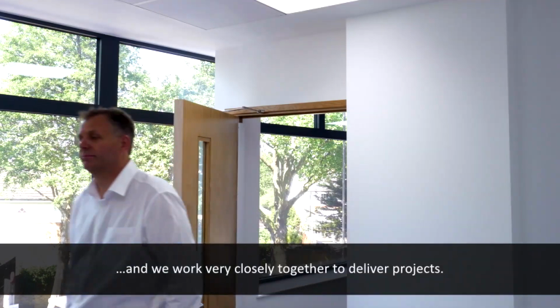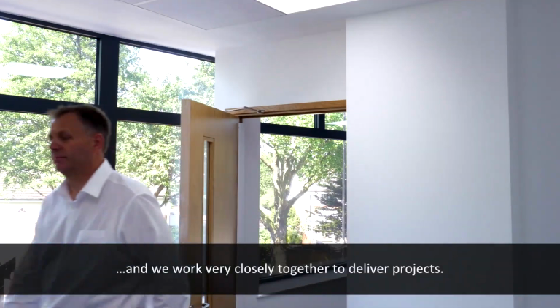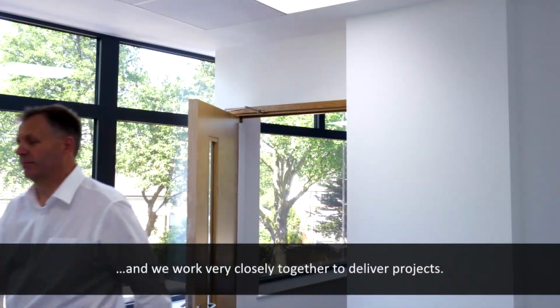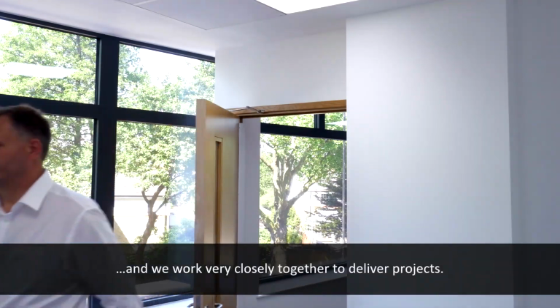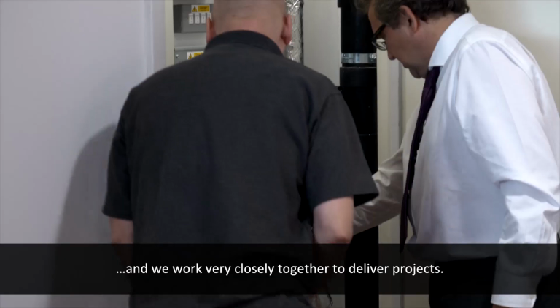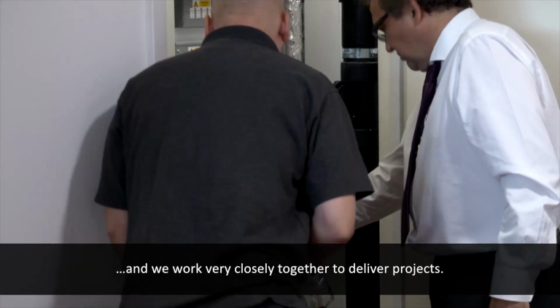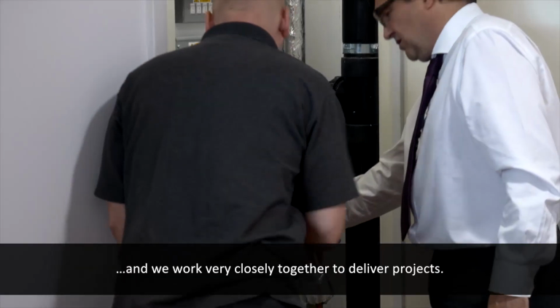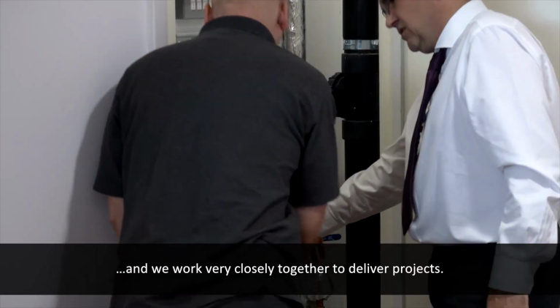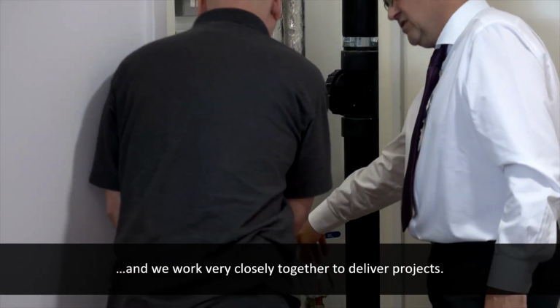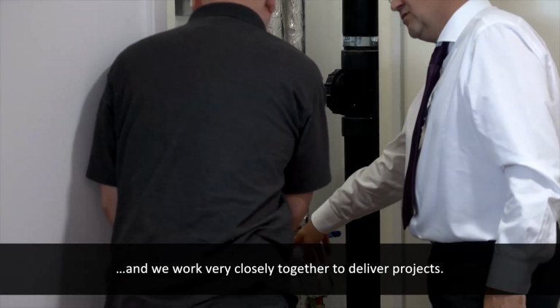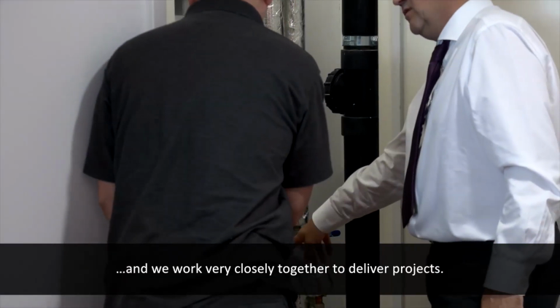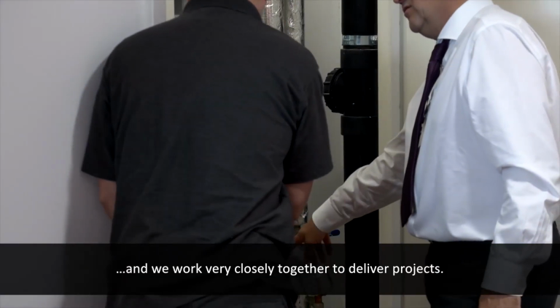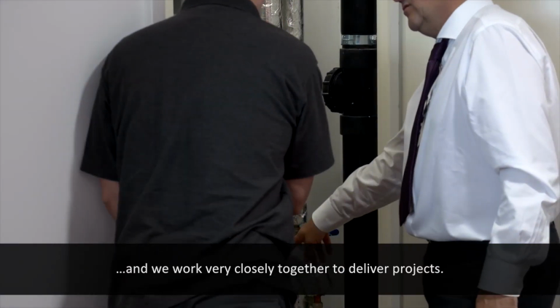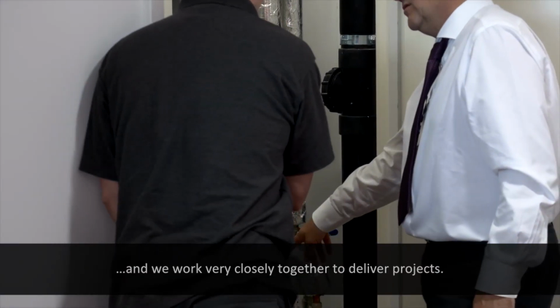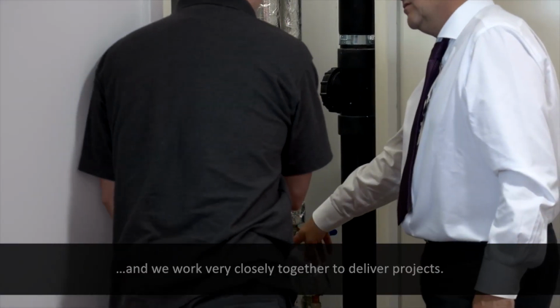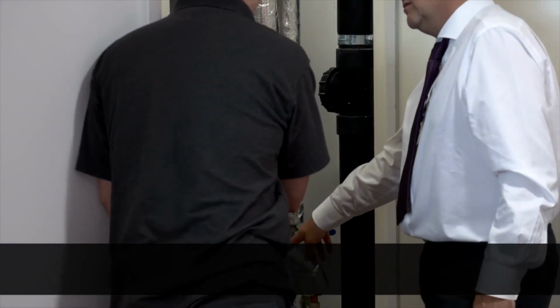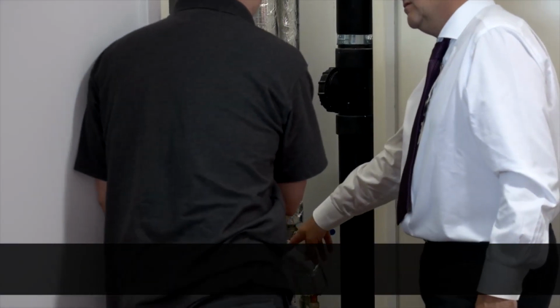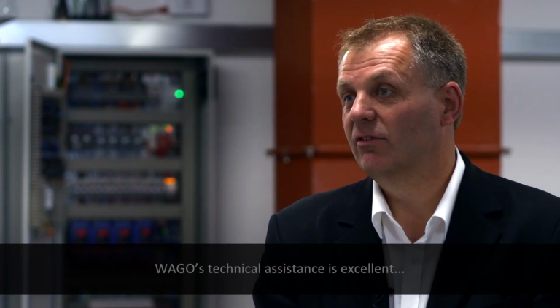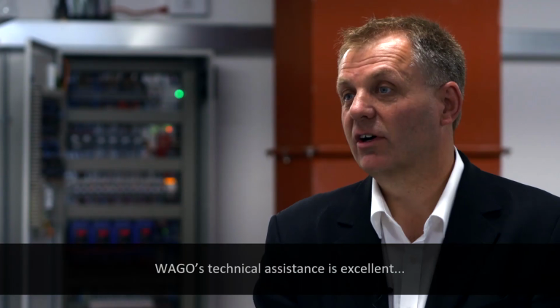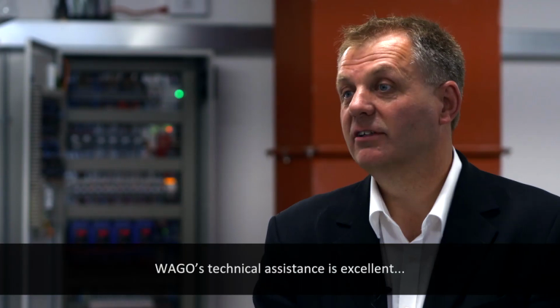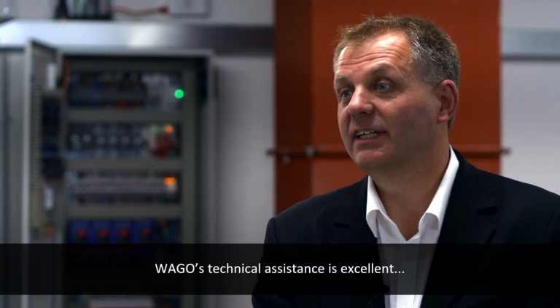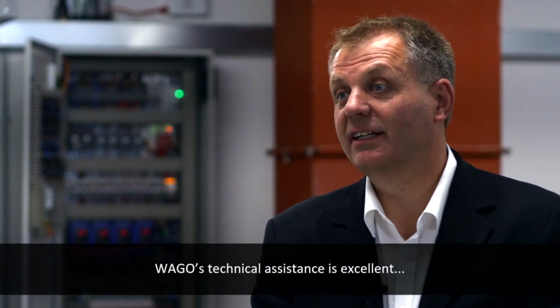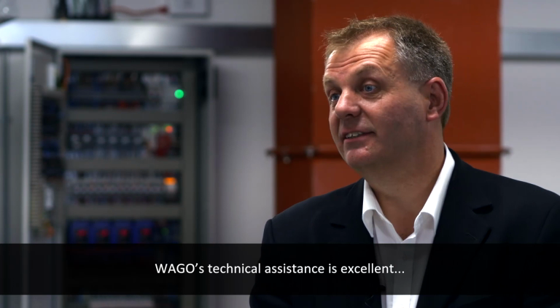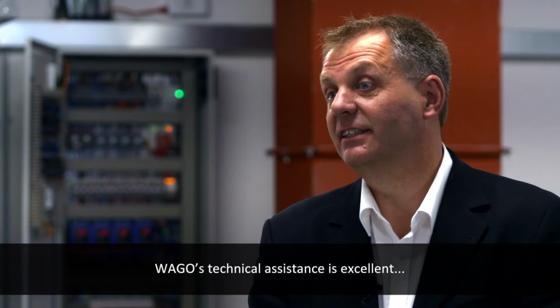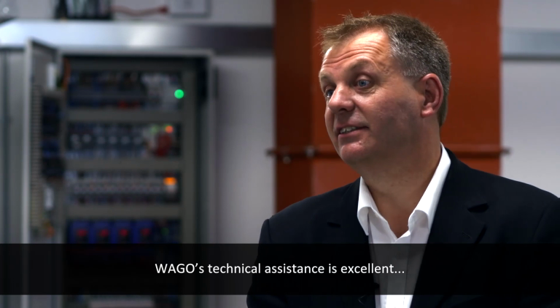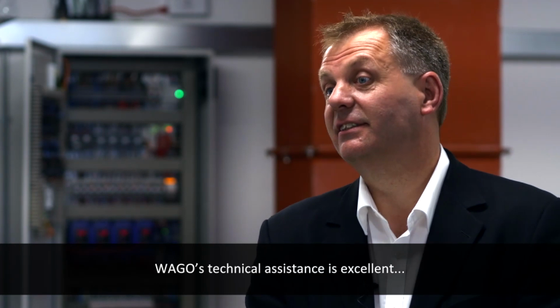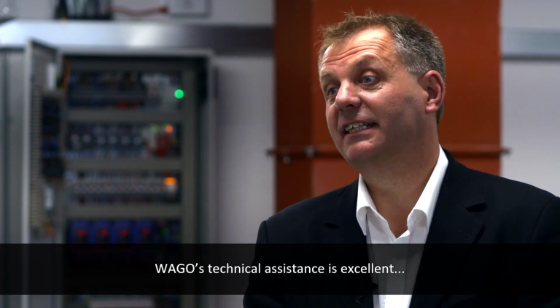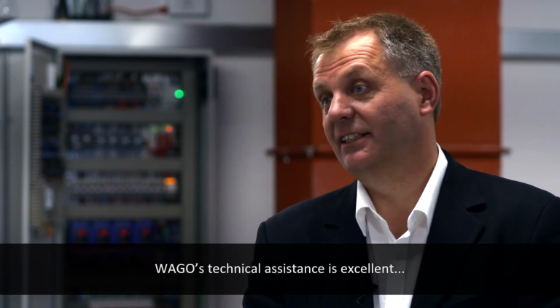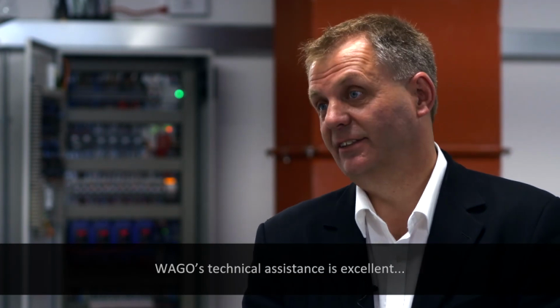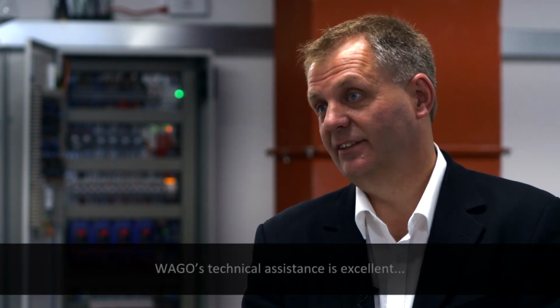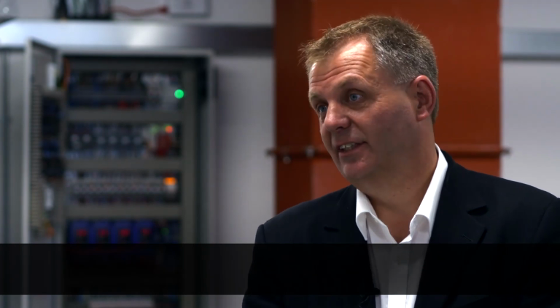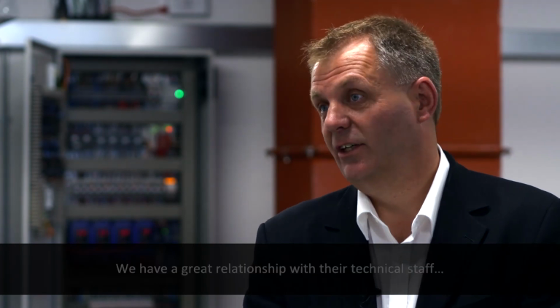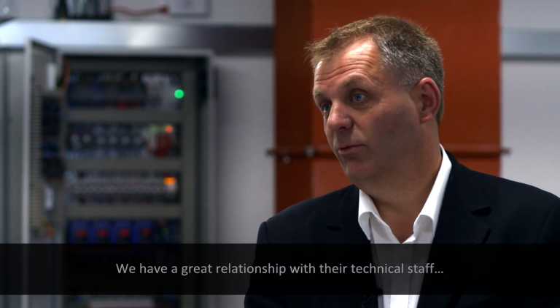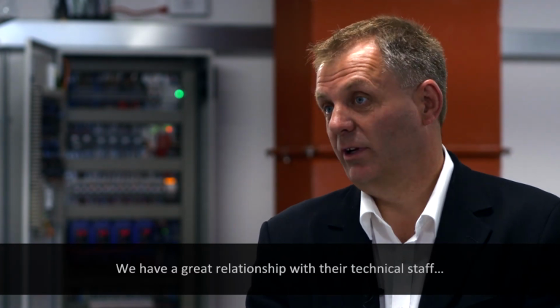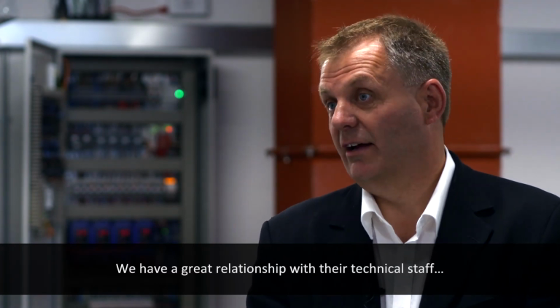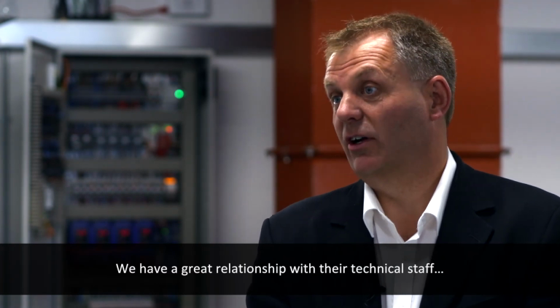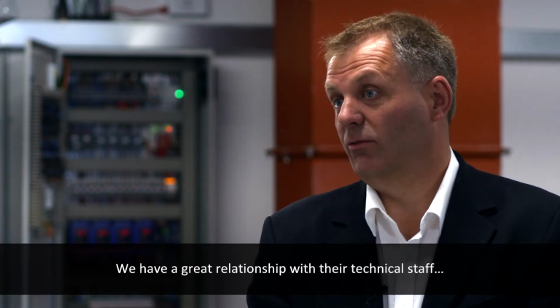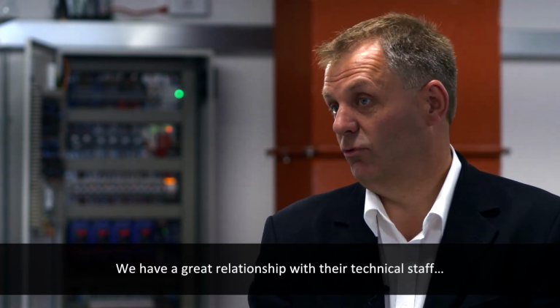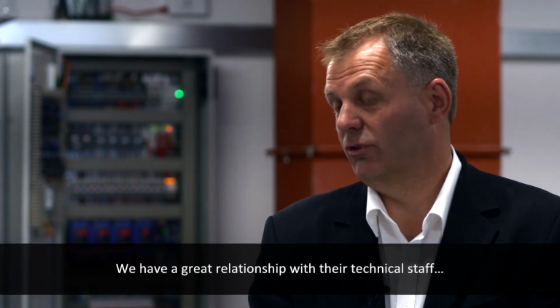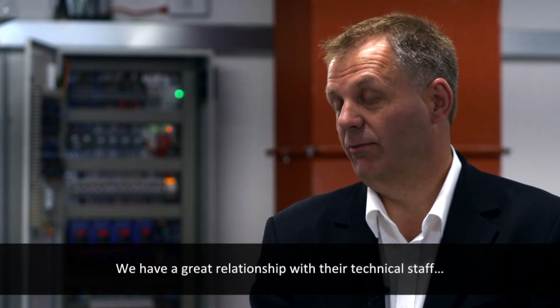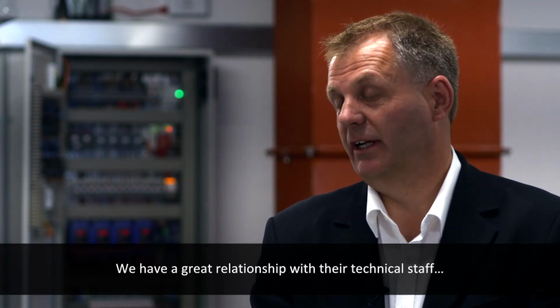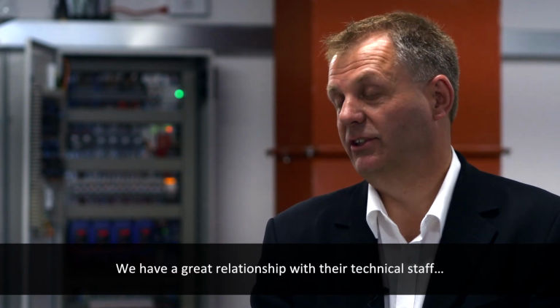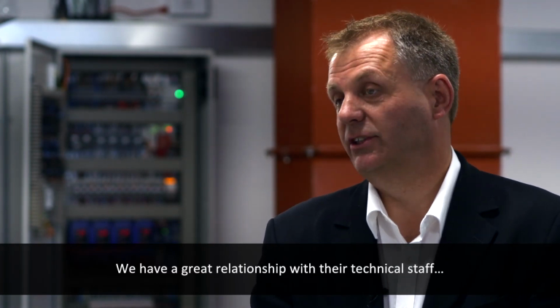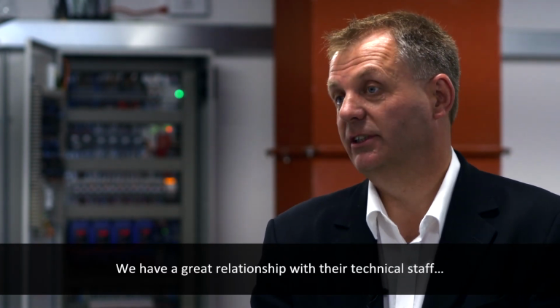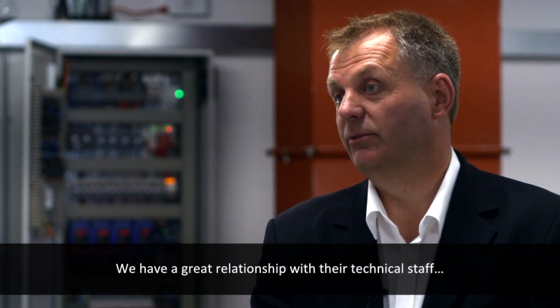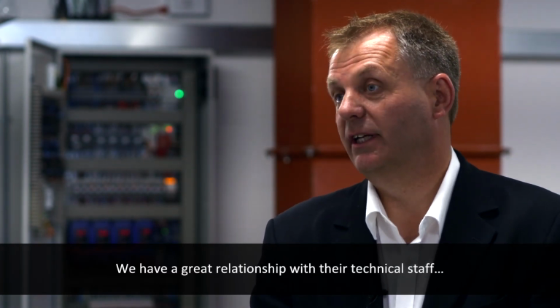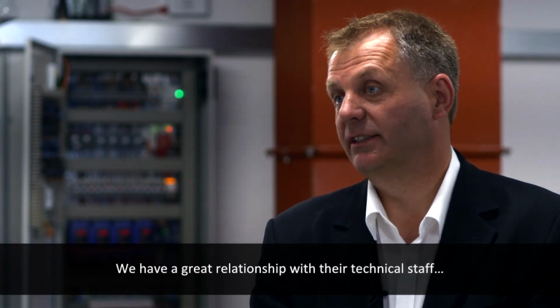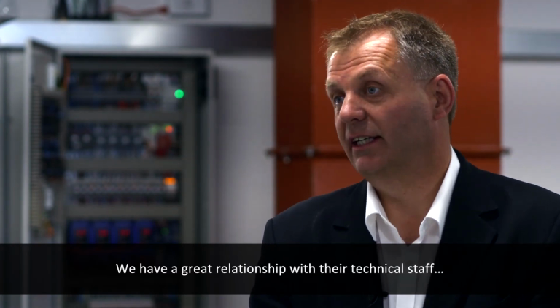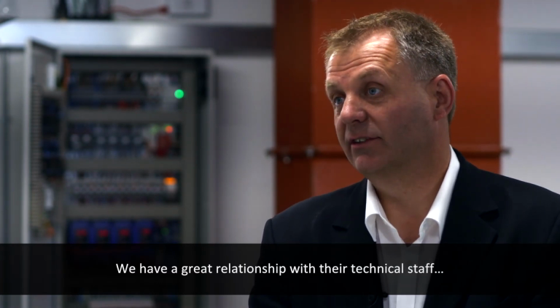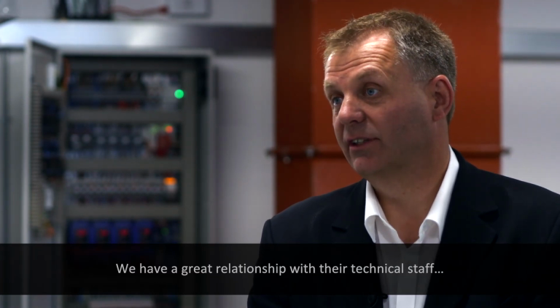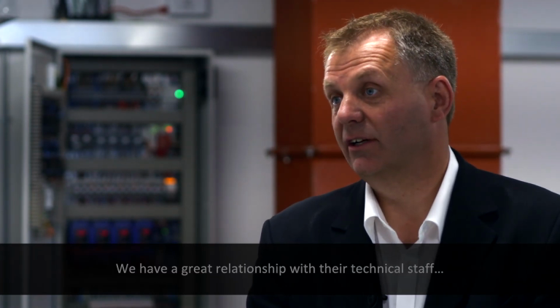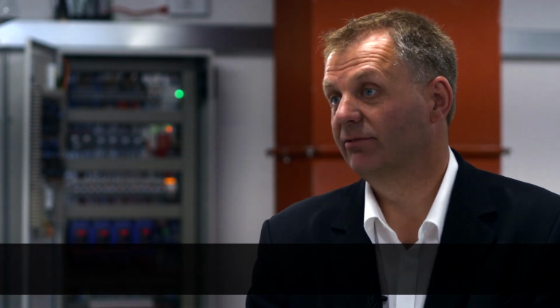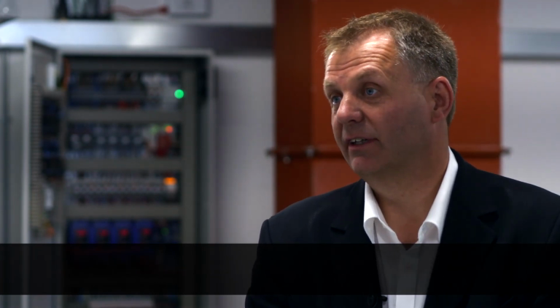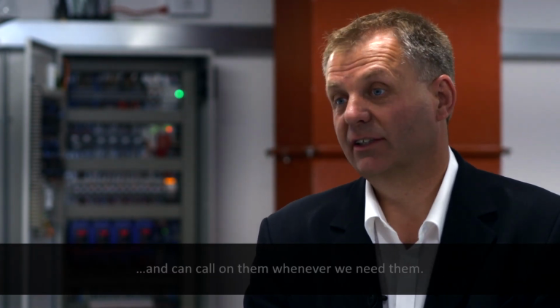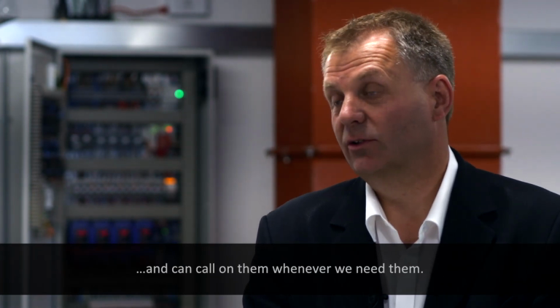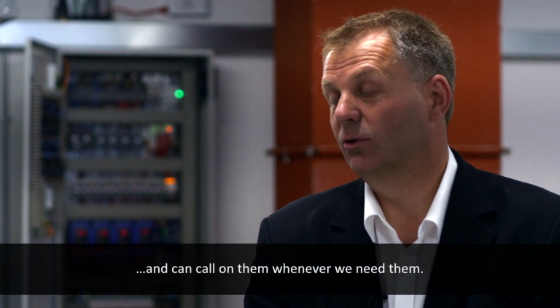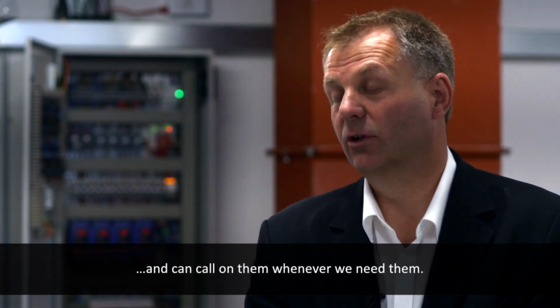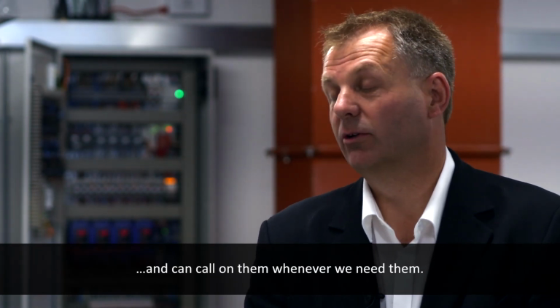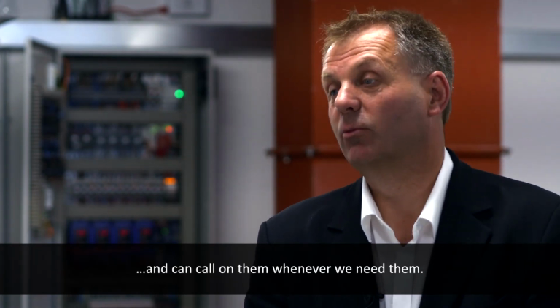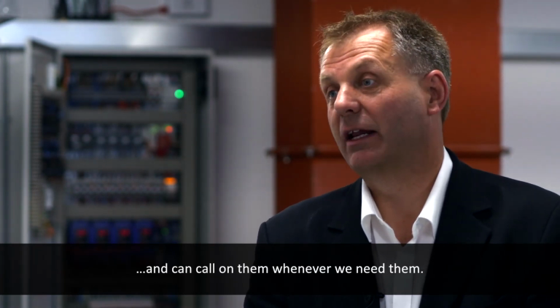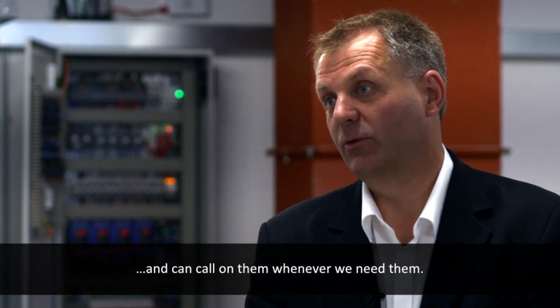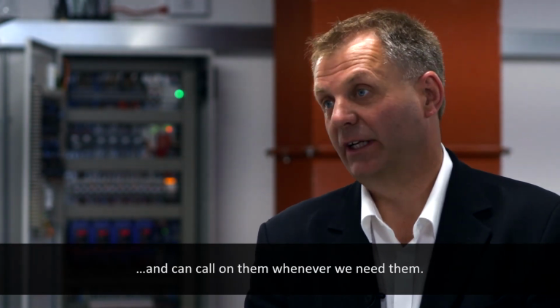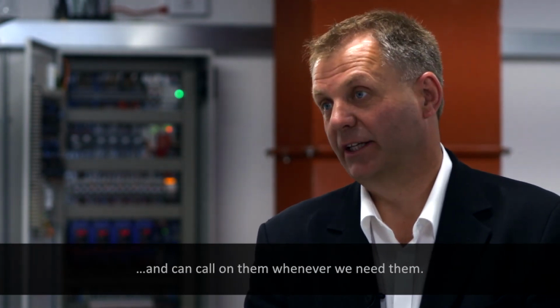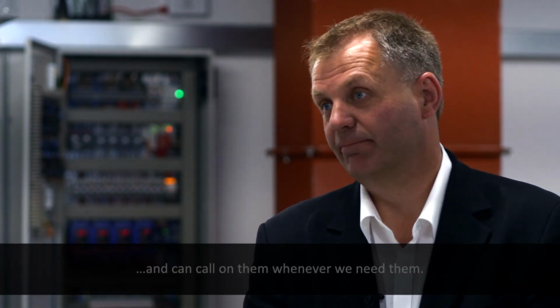Being a solution partner for Vargo means that we're a trusted integrator. We work very closely together to deliver projects. Vargo's technical support is excellent and we have a great relationship with their technical staff — we can call them whenever we need them.